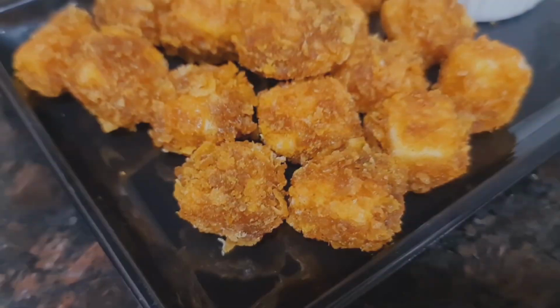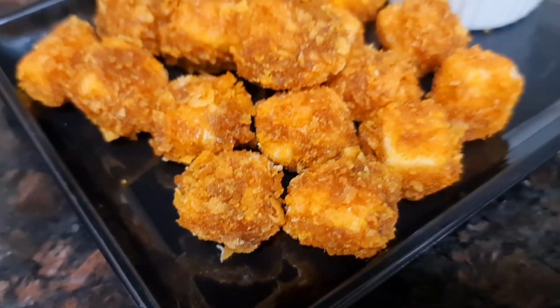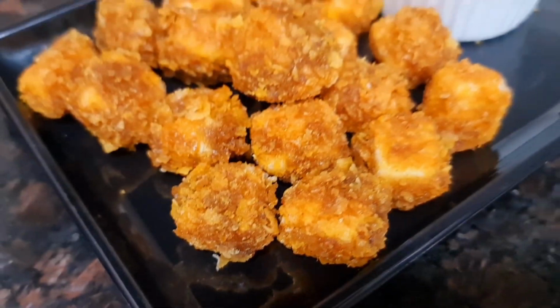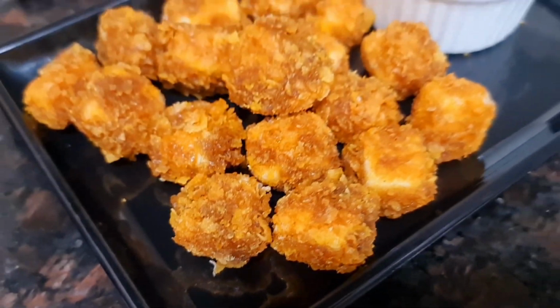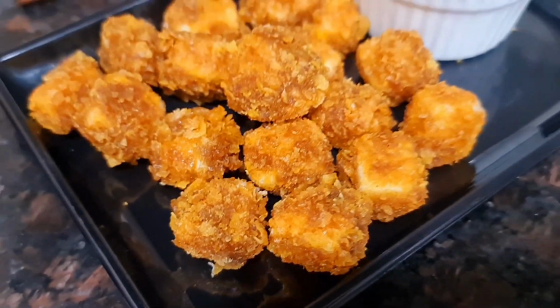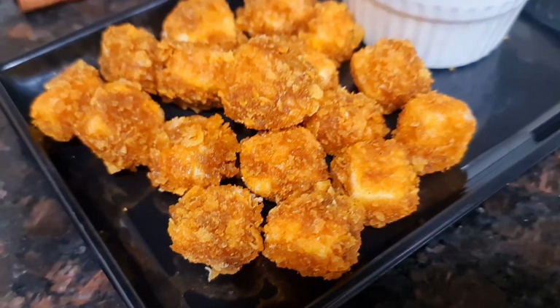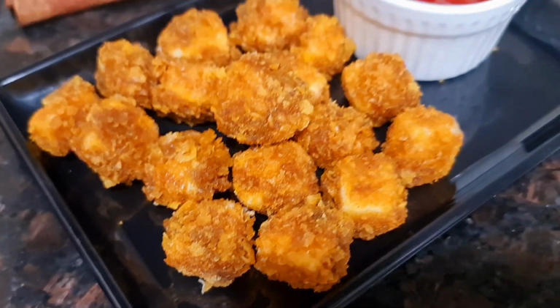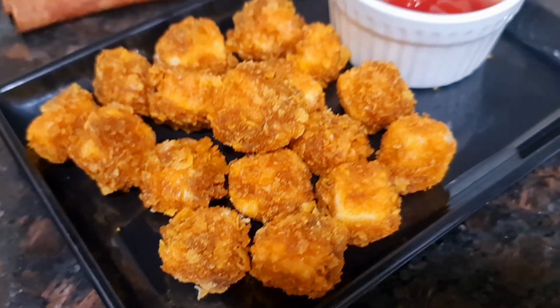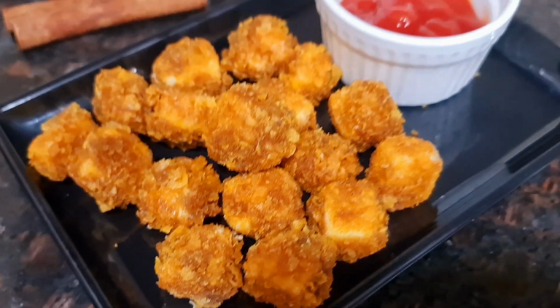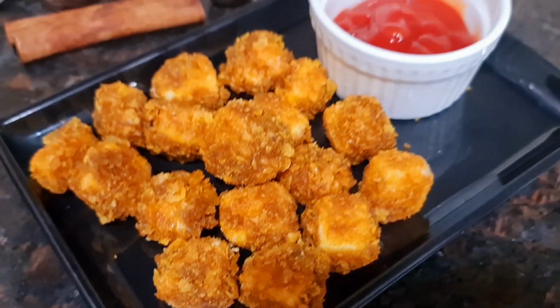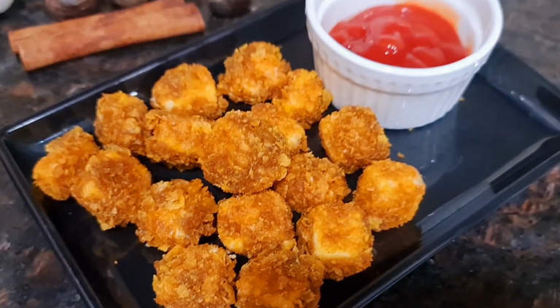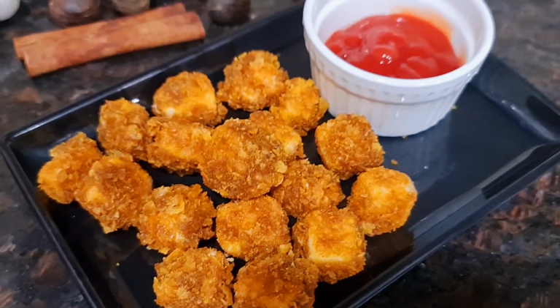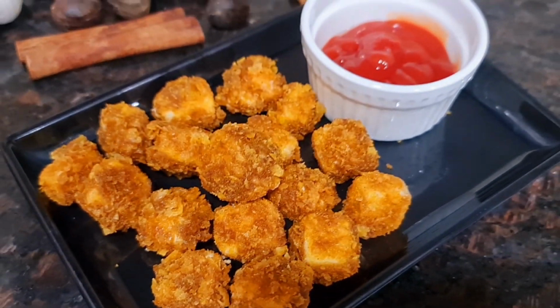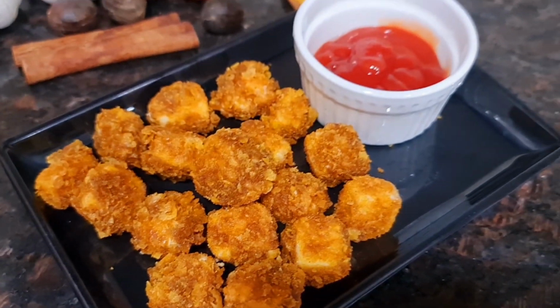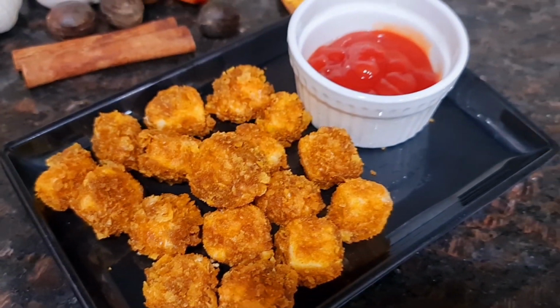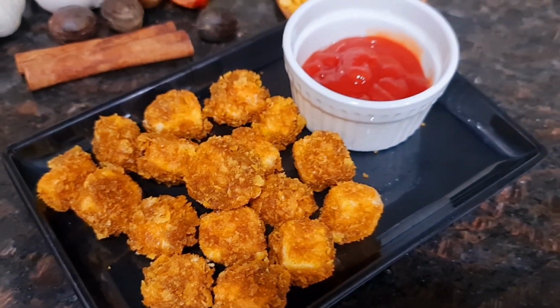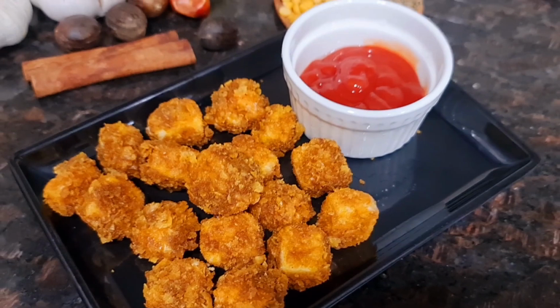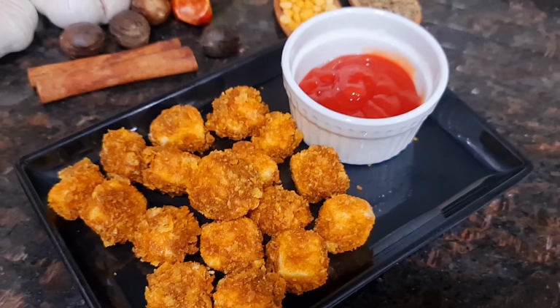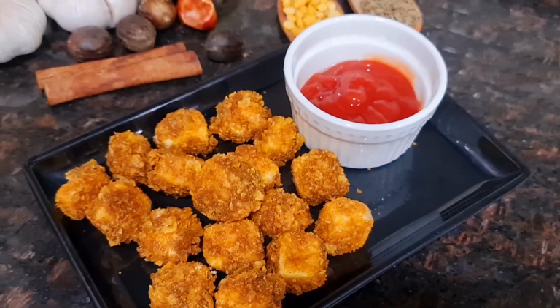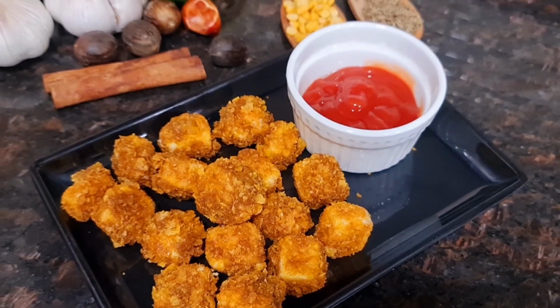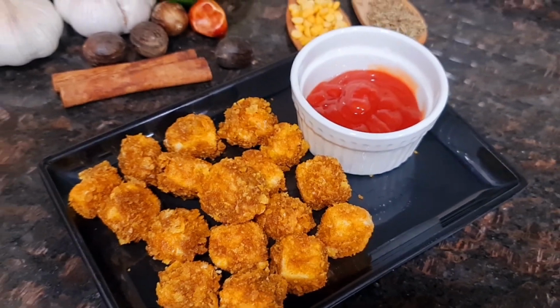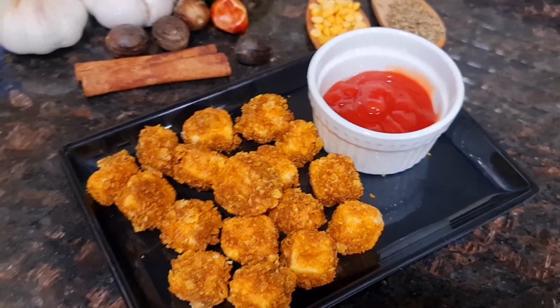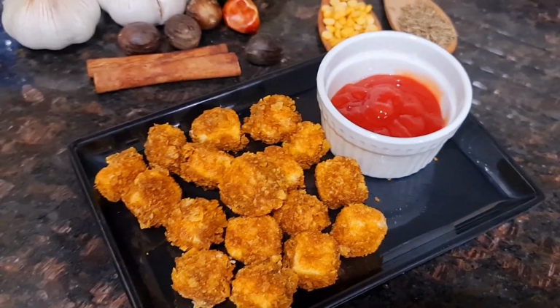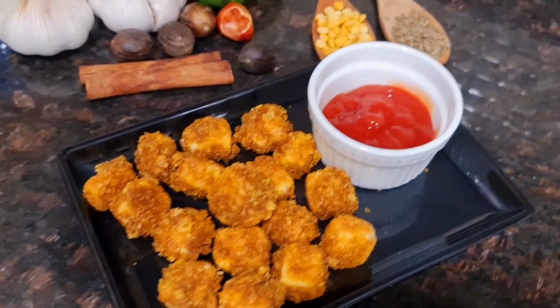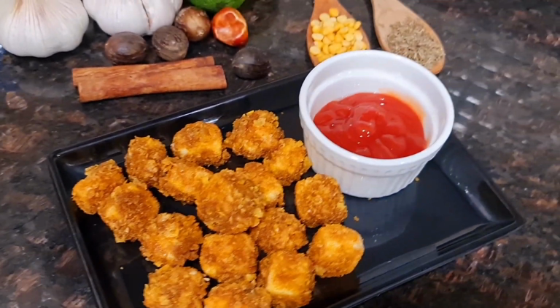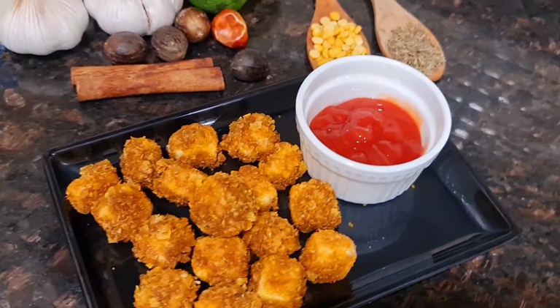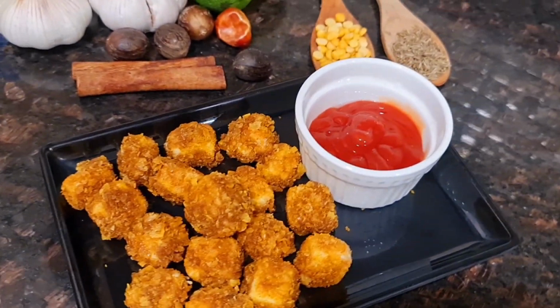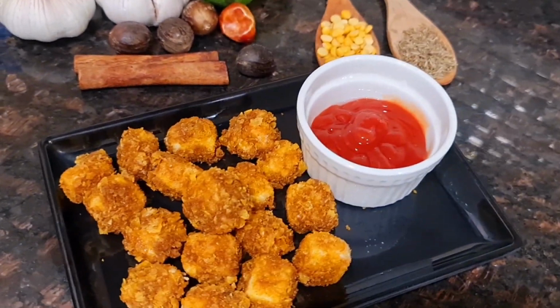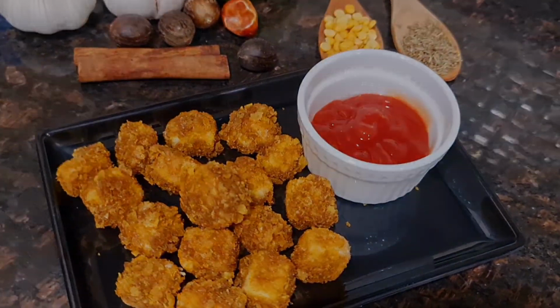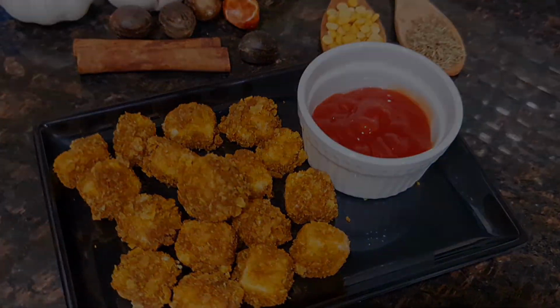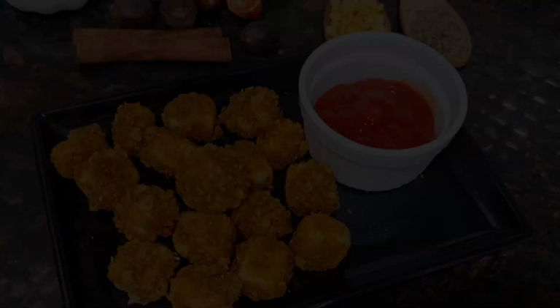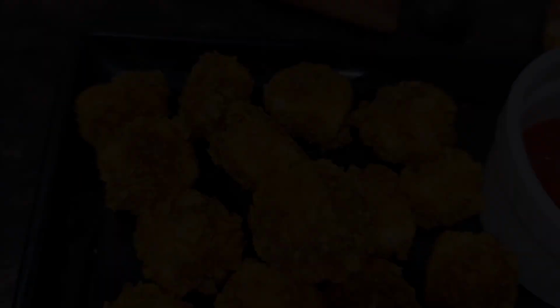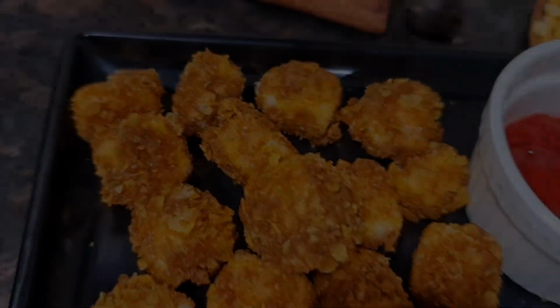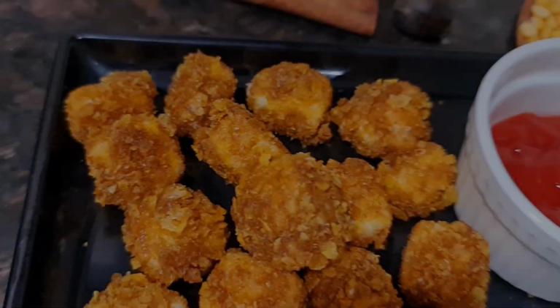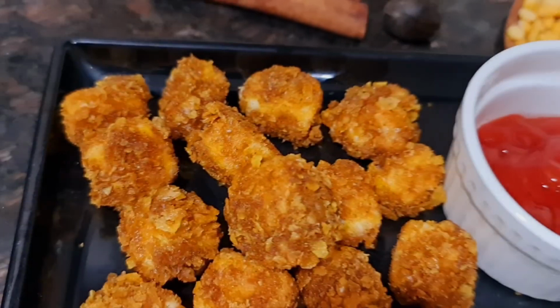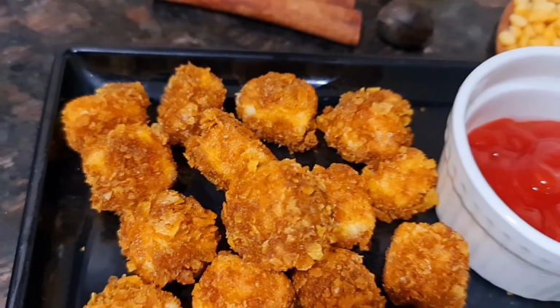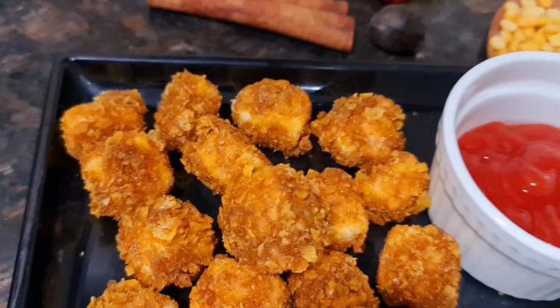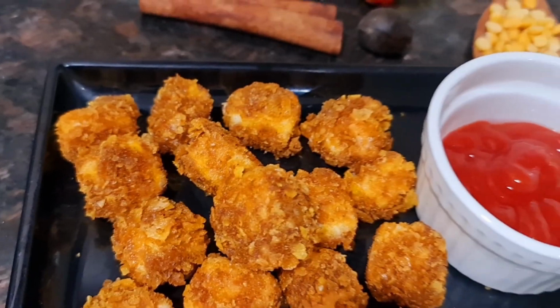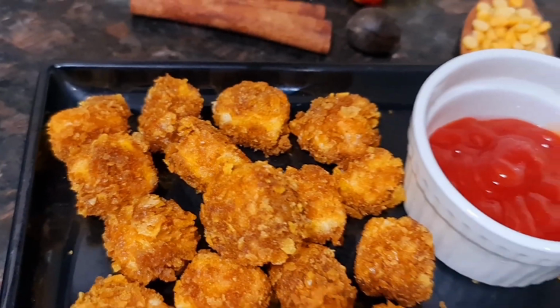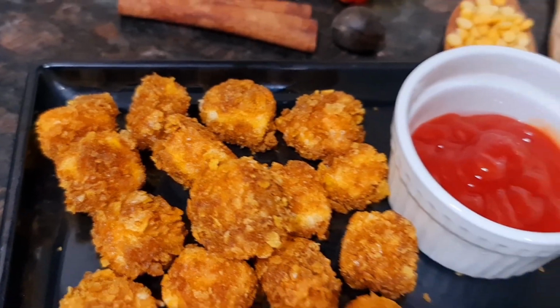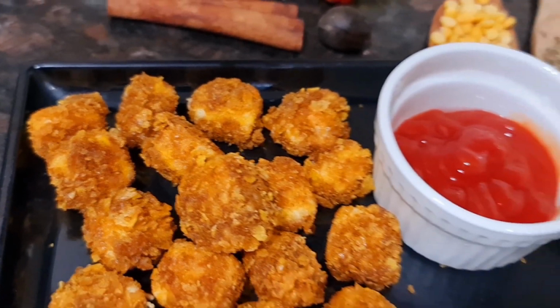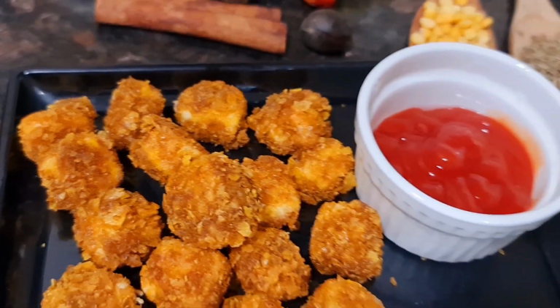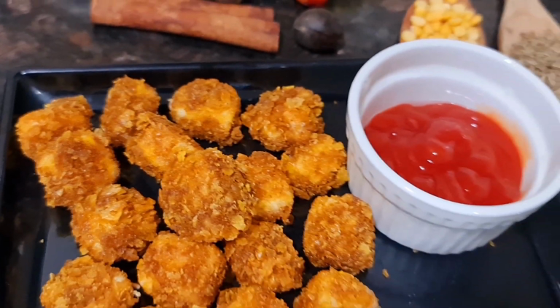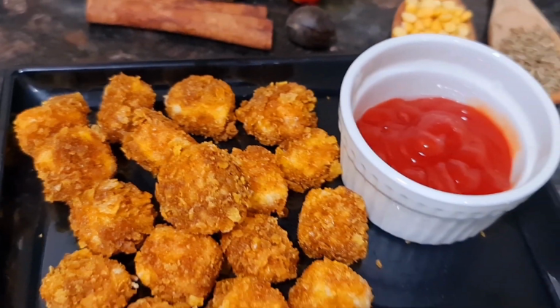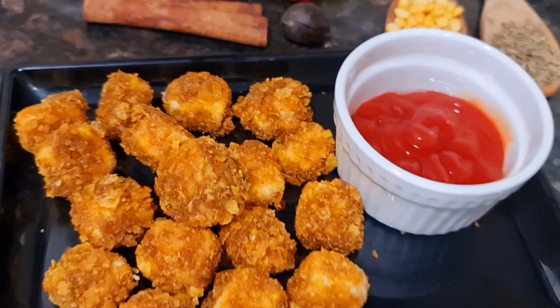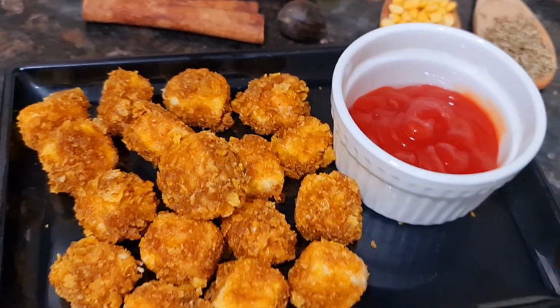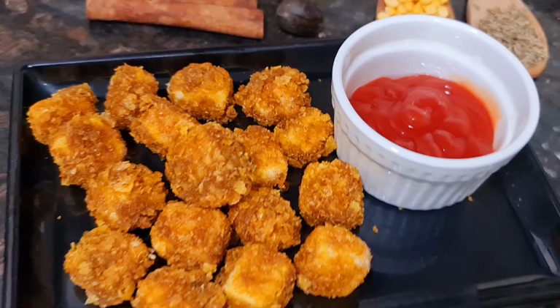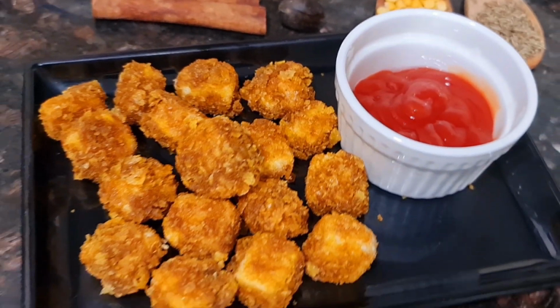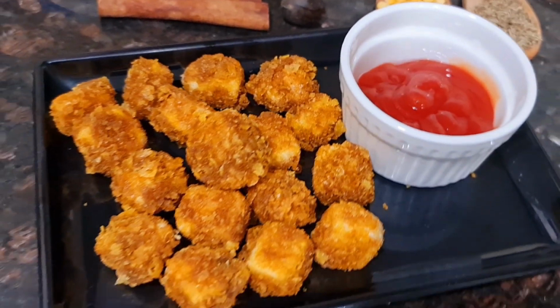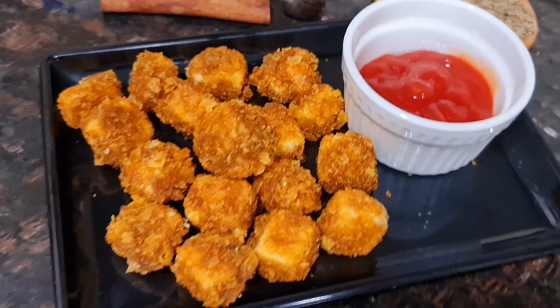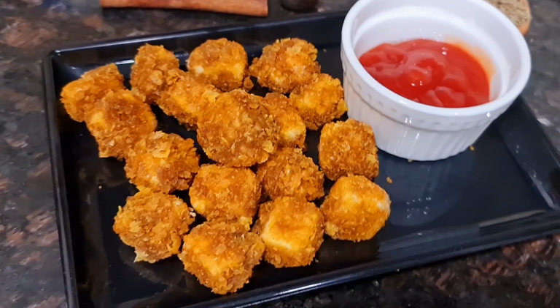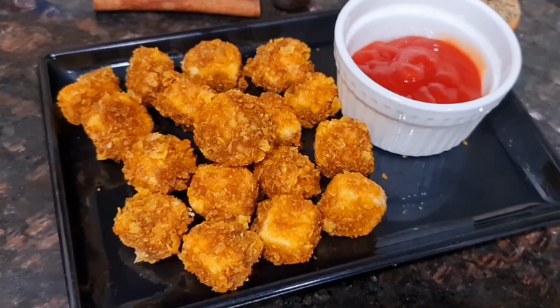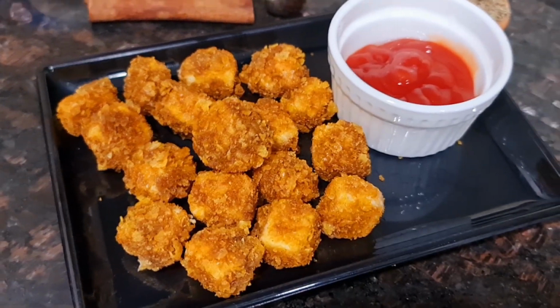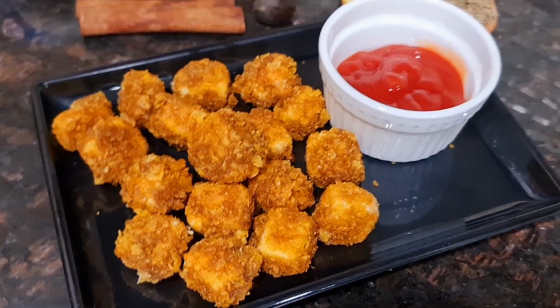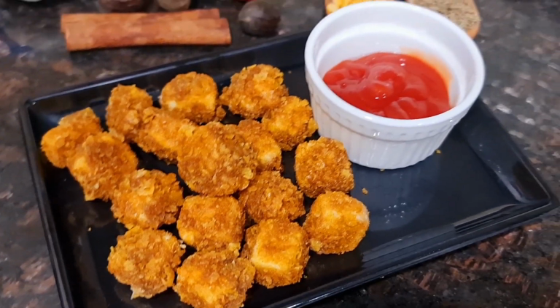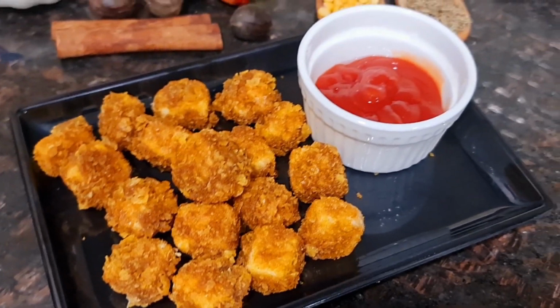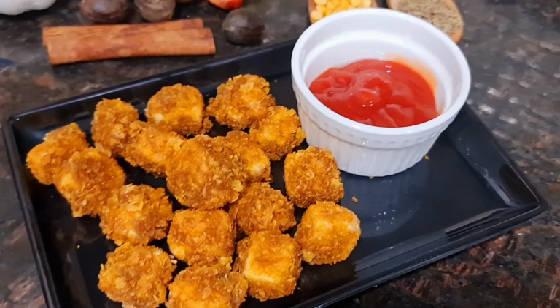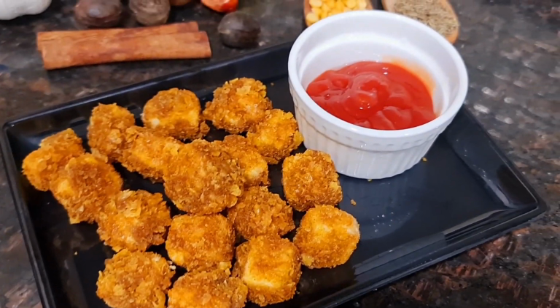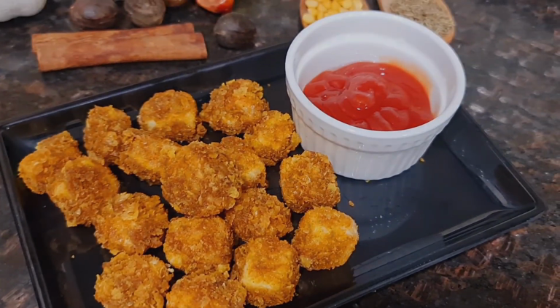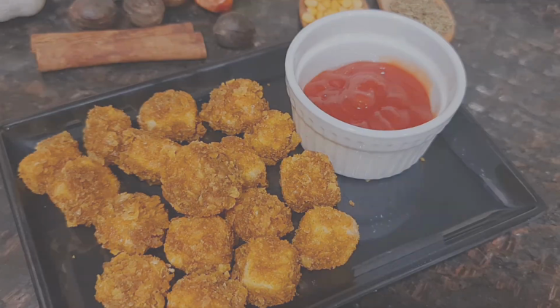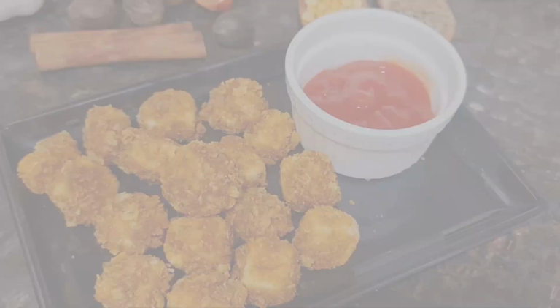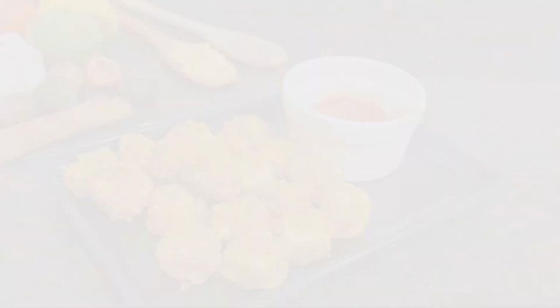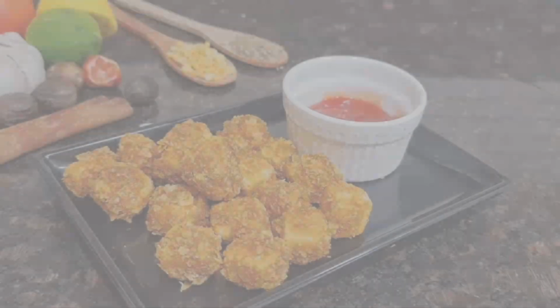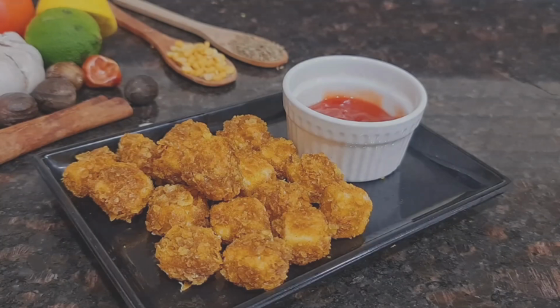You can serve it with ketchup, chili sauce, mayonnaise dip, or anything that you like. Enjoy!